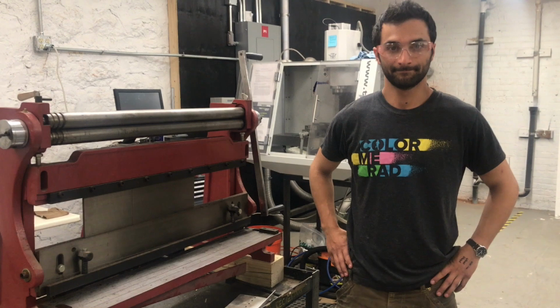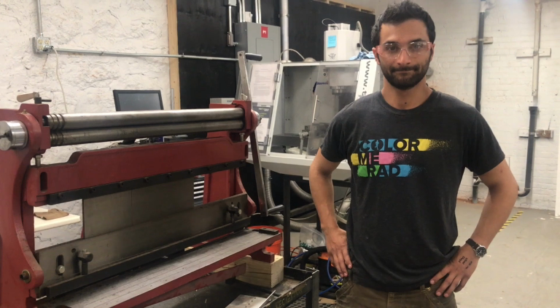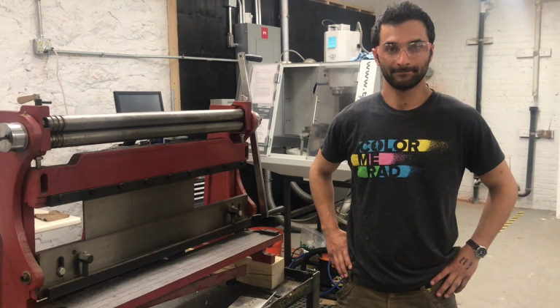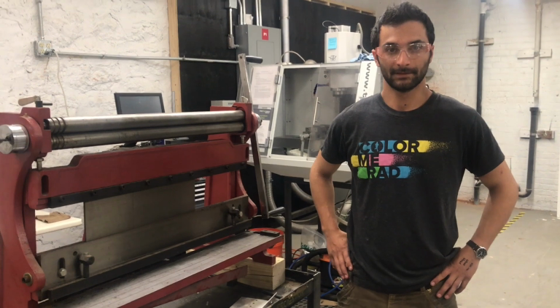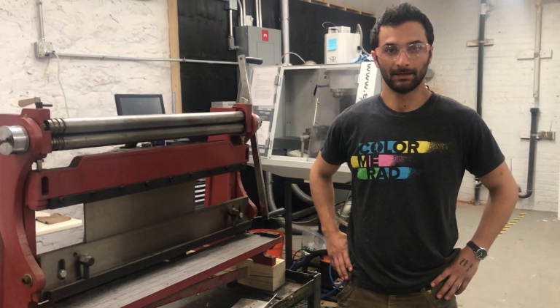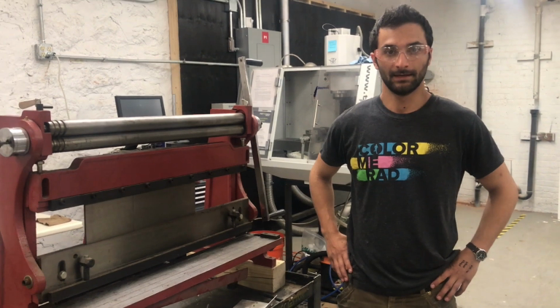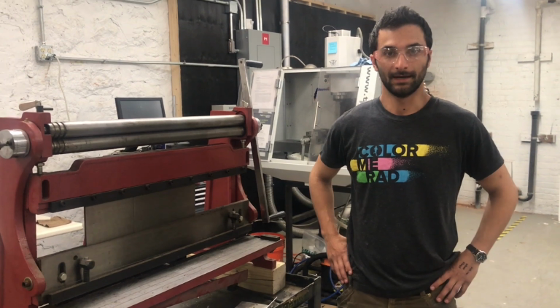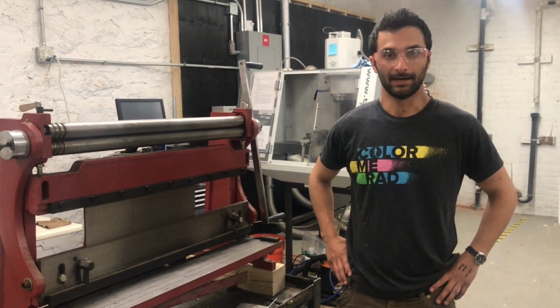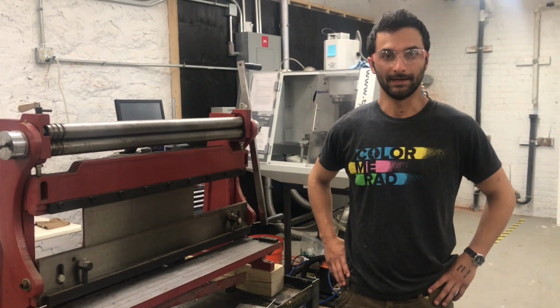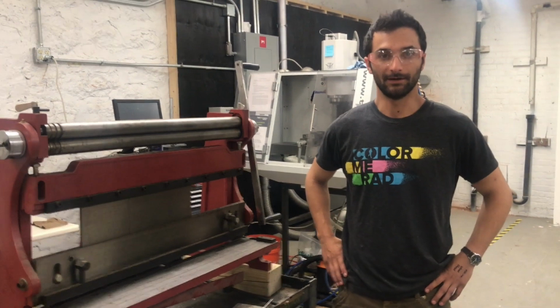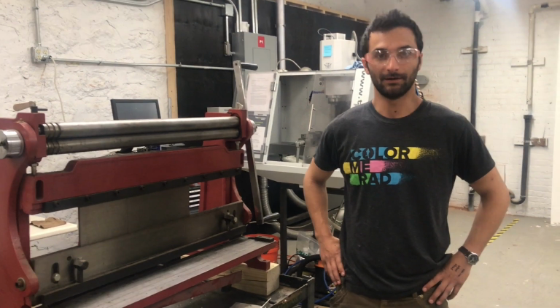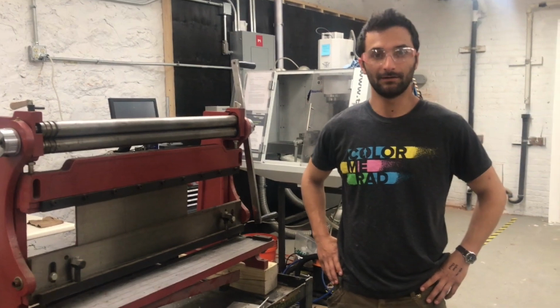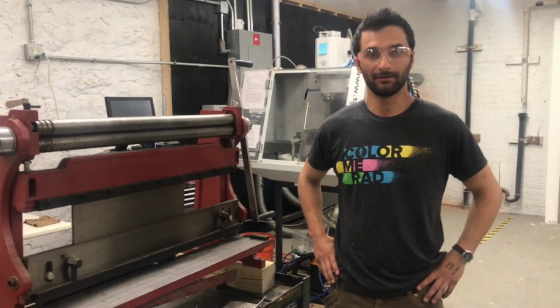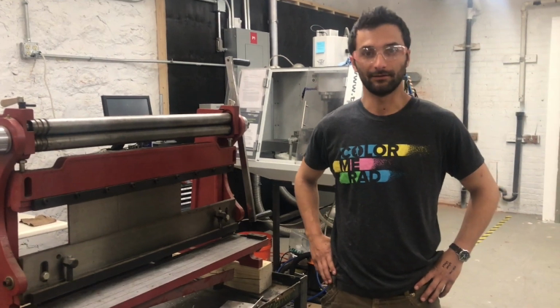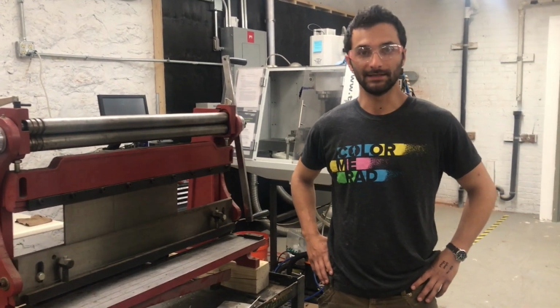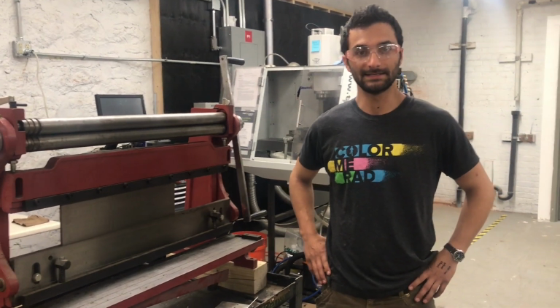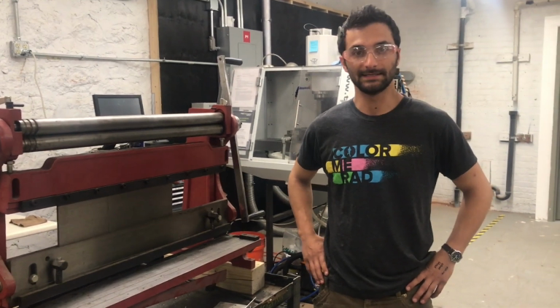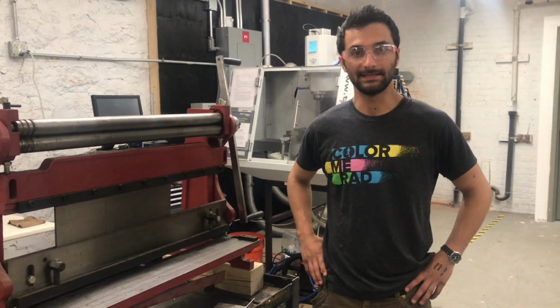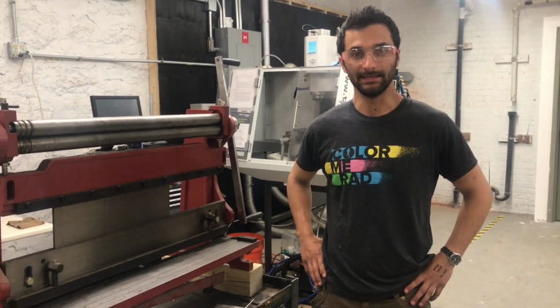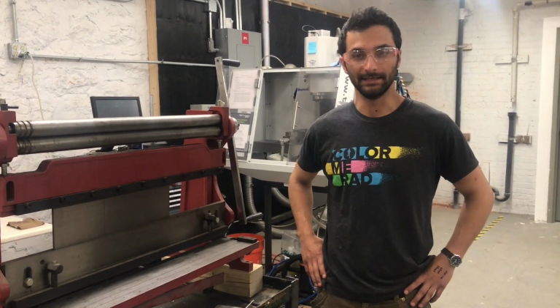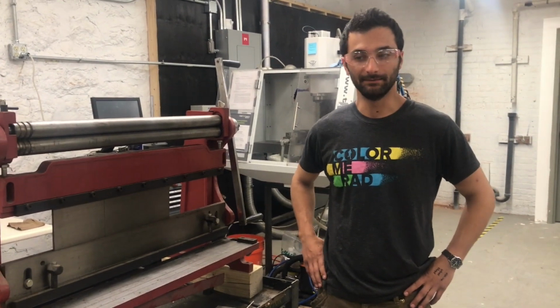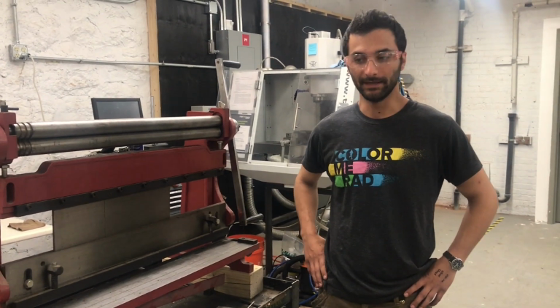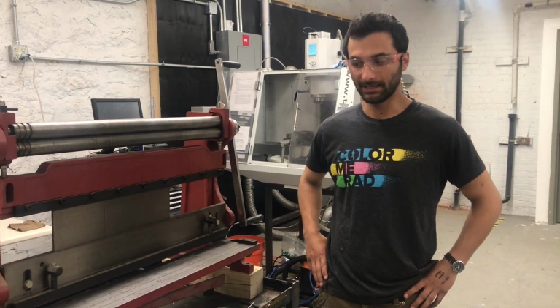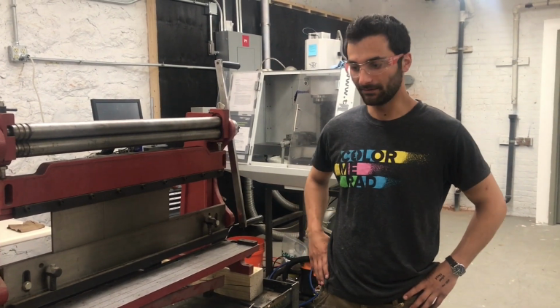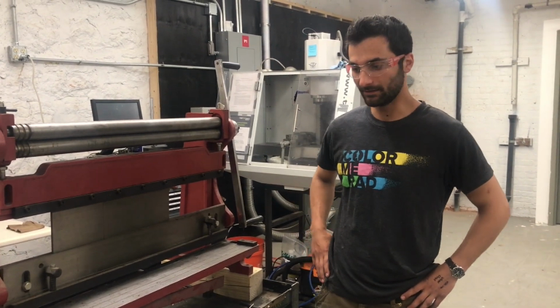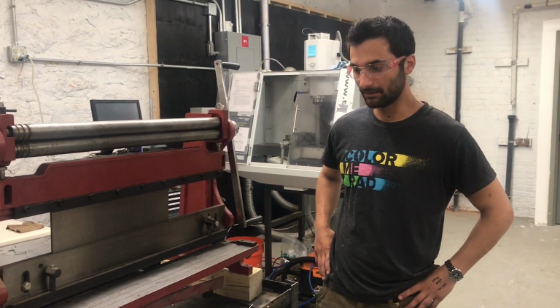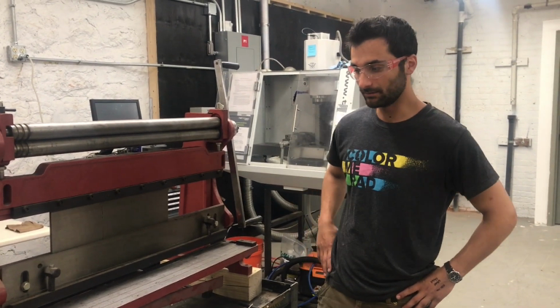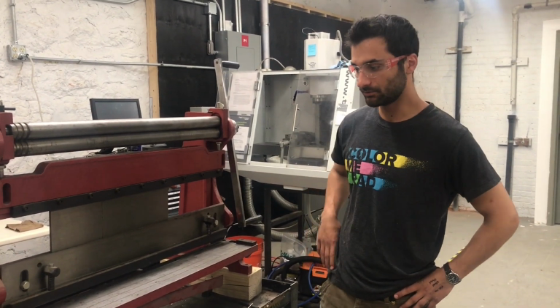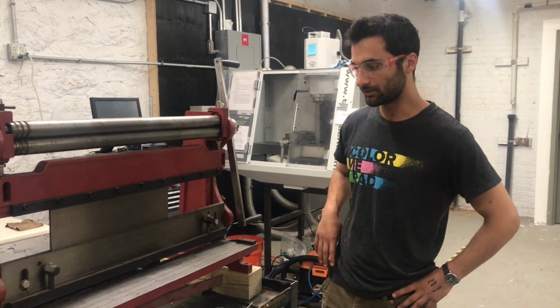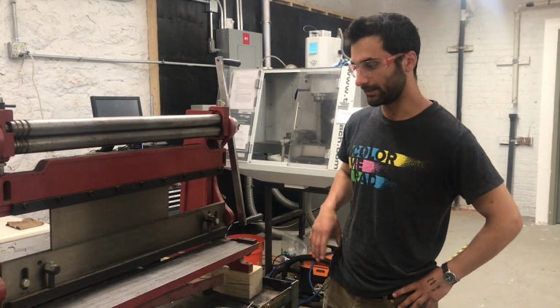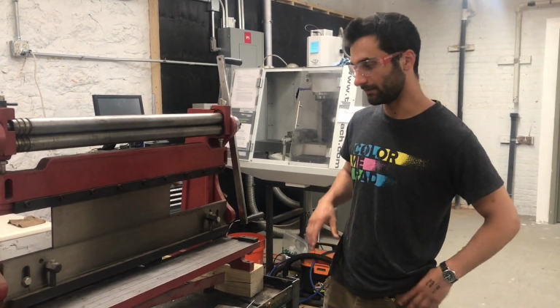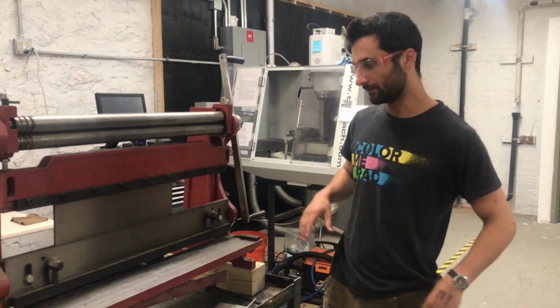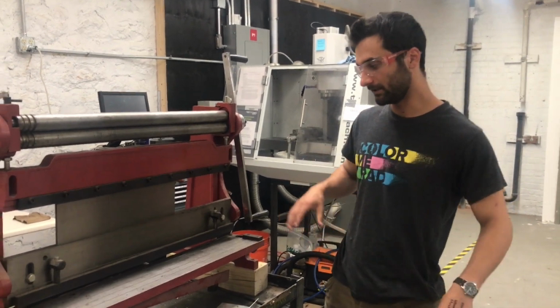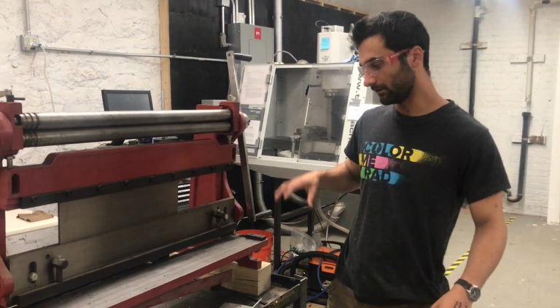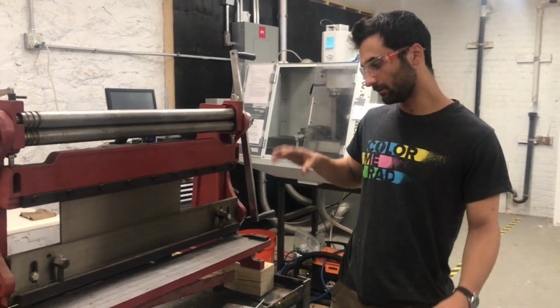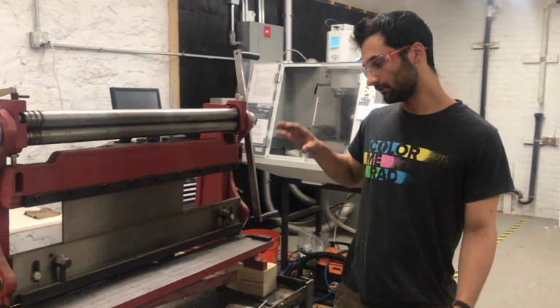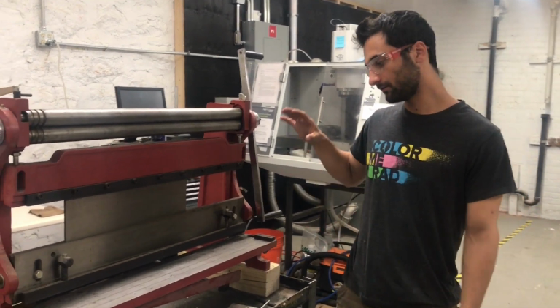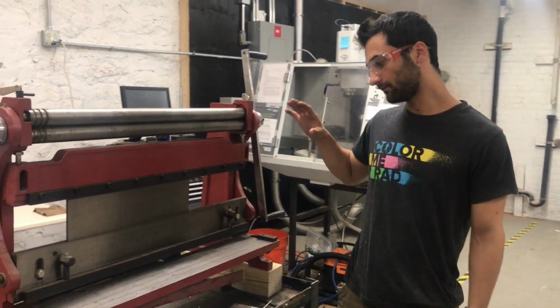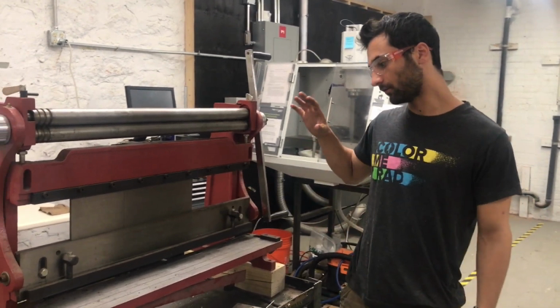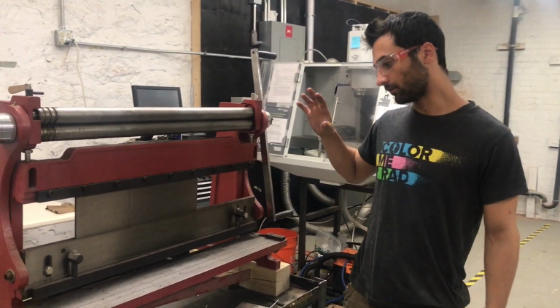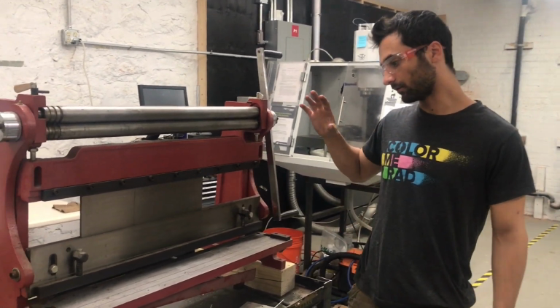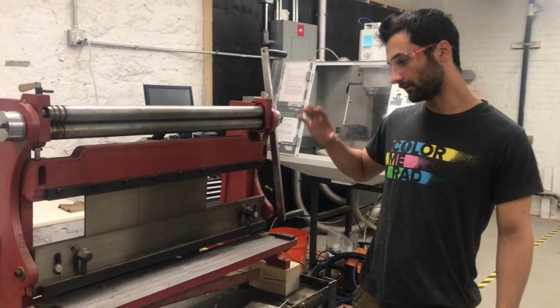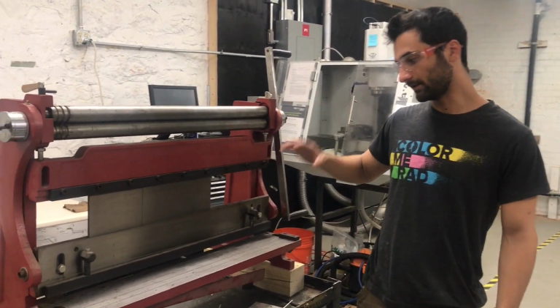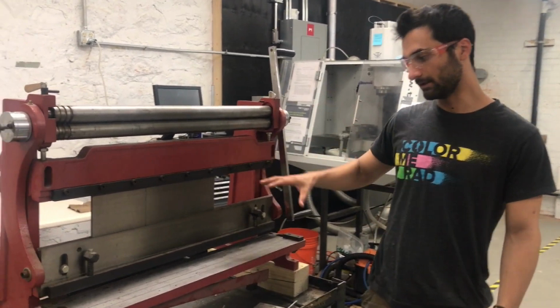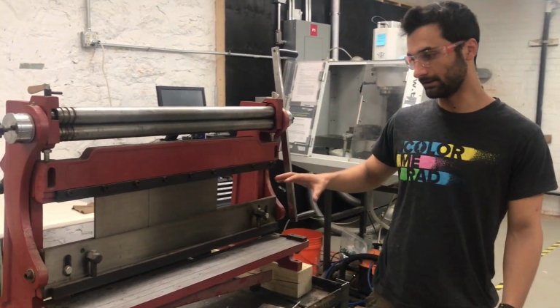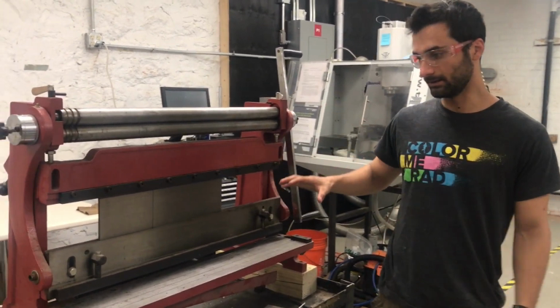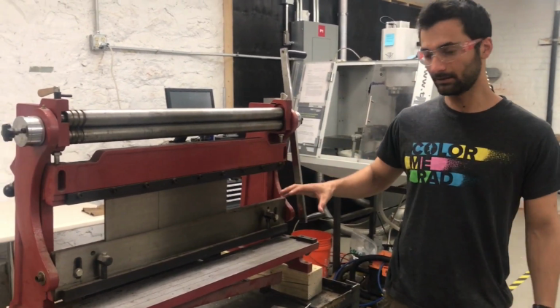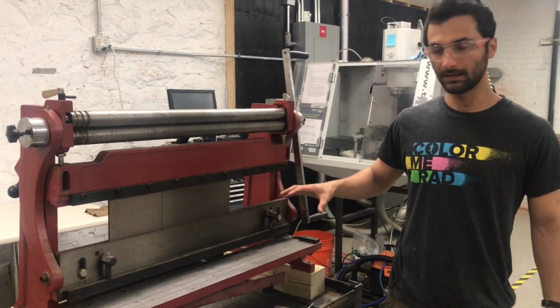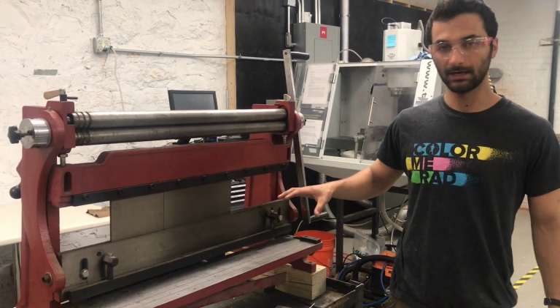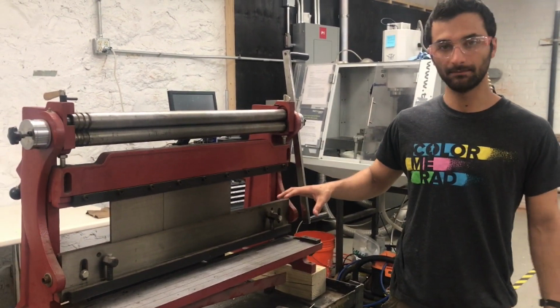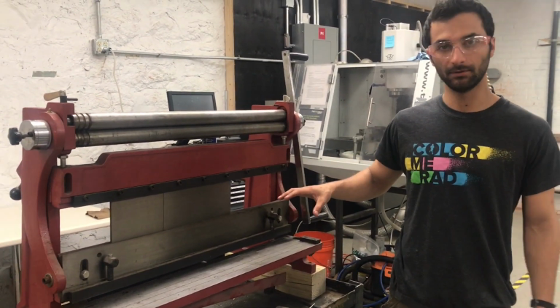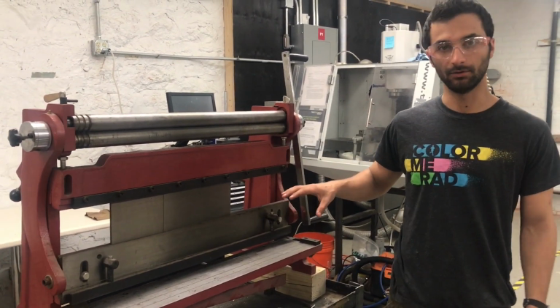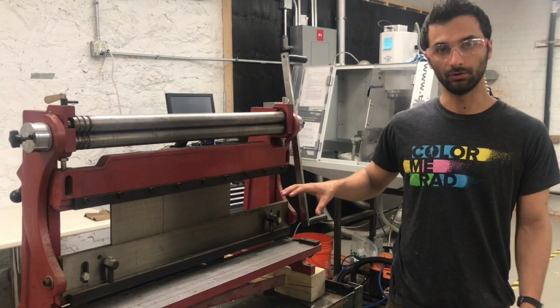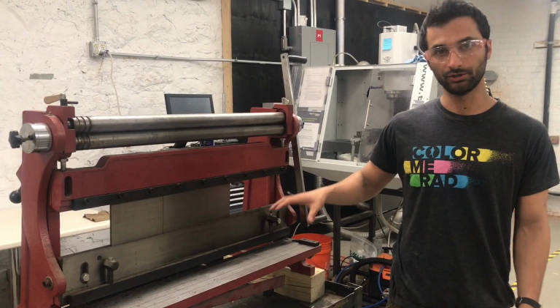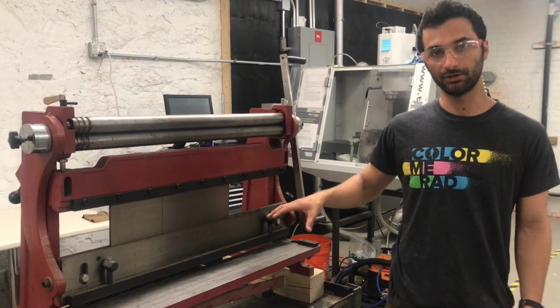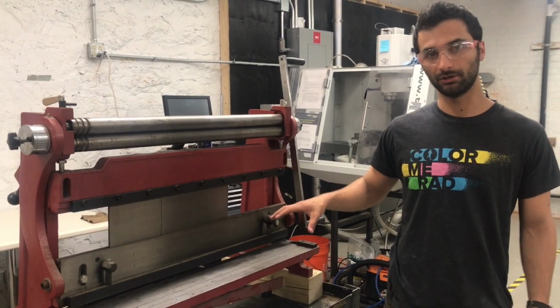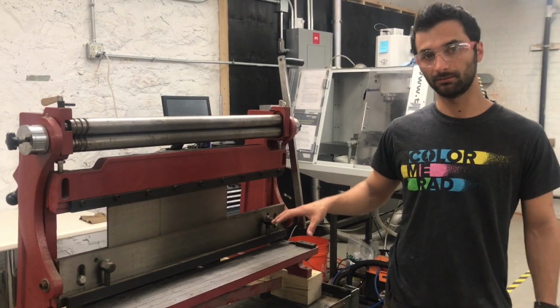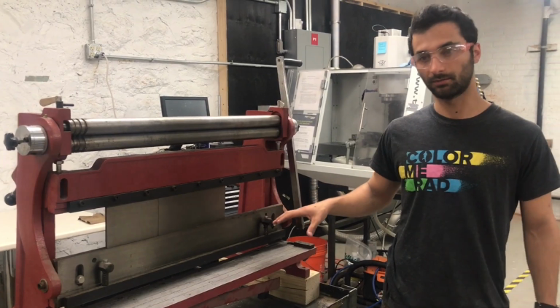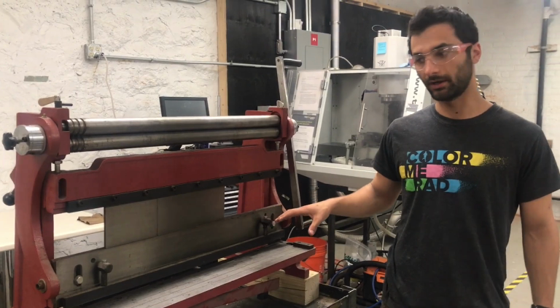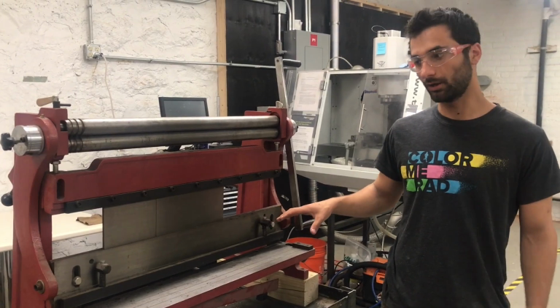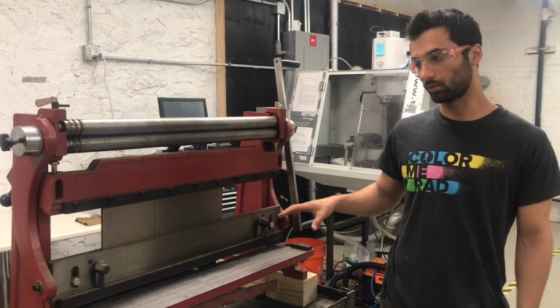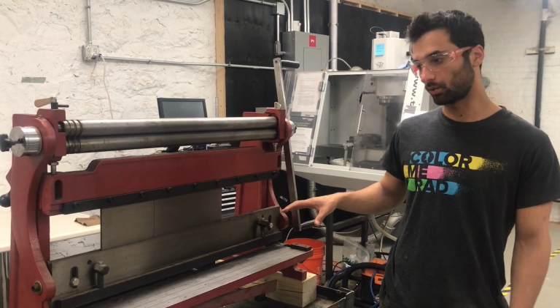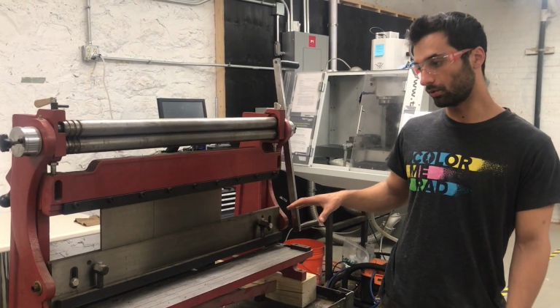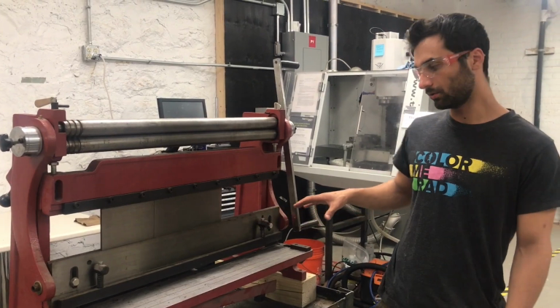Hi y'all, this is the McKaven training video for the combo shear and brake roll.